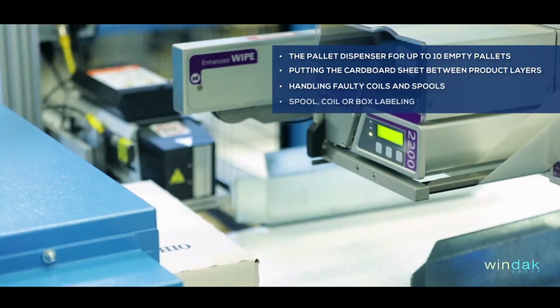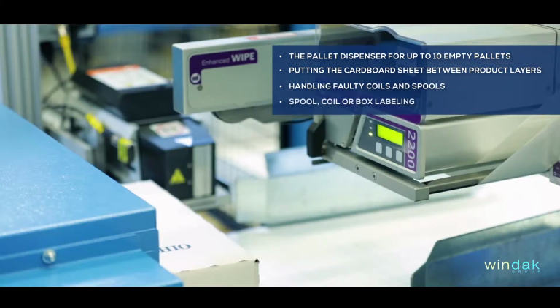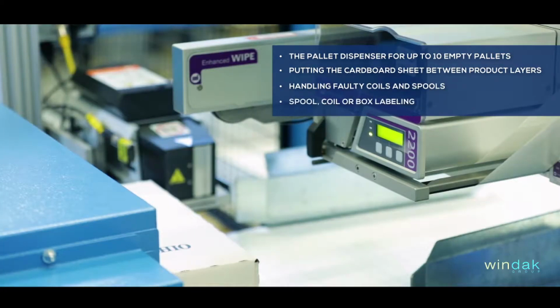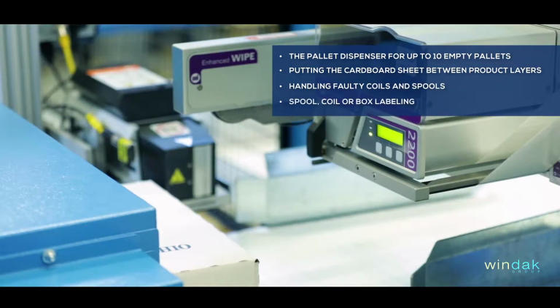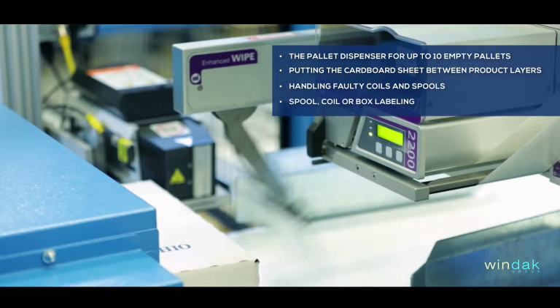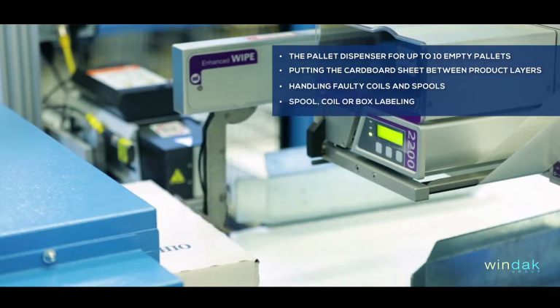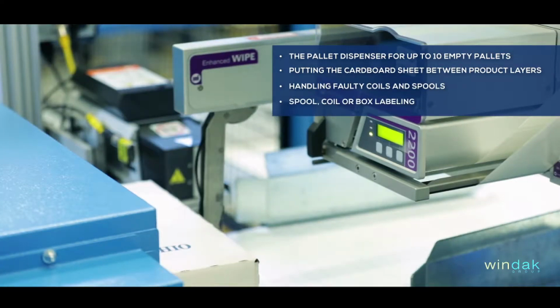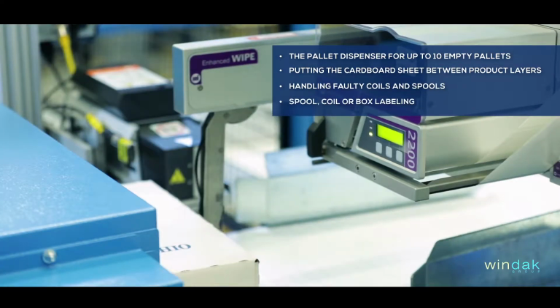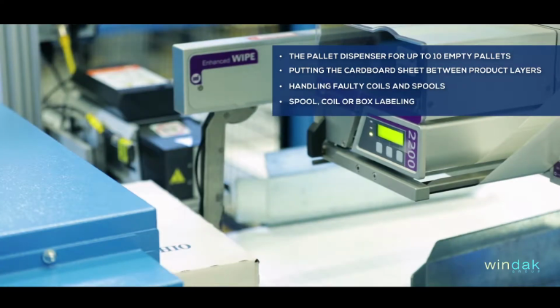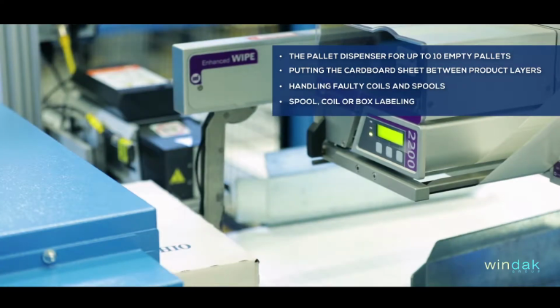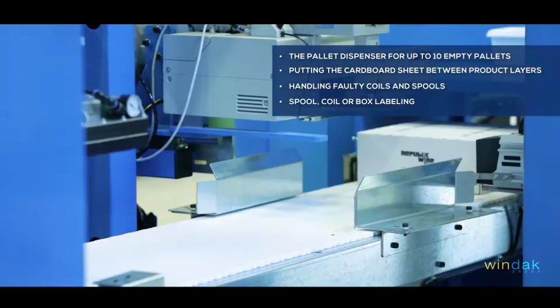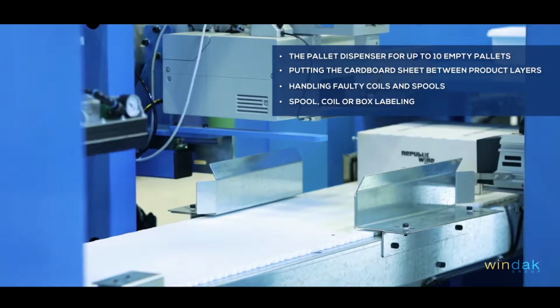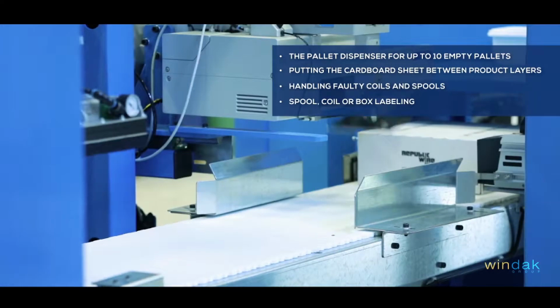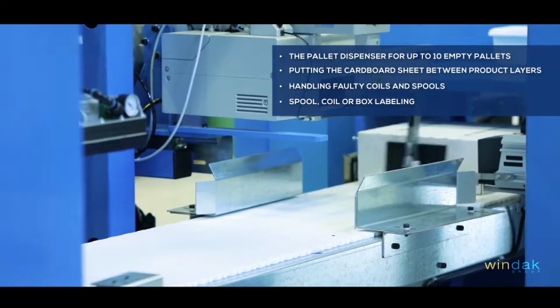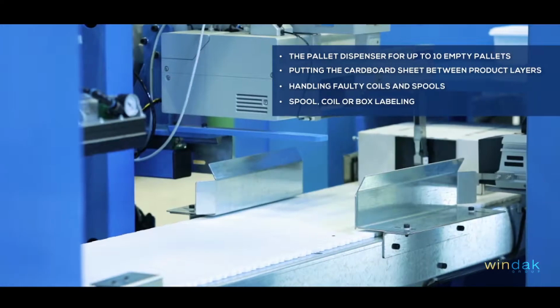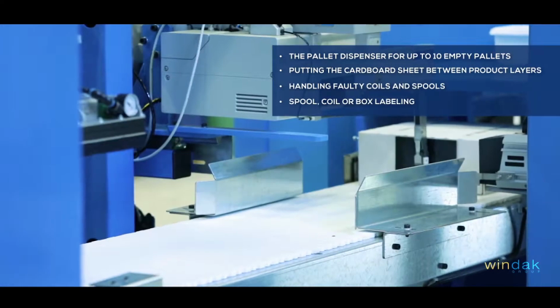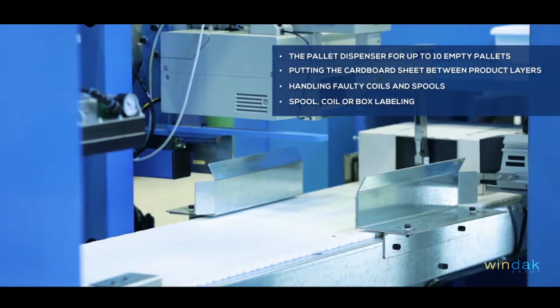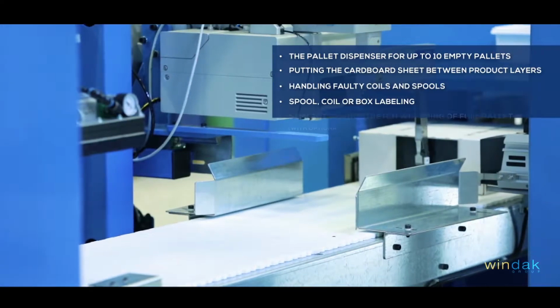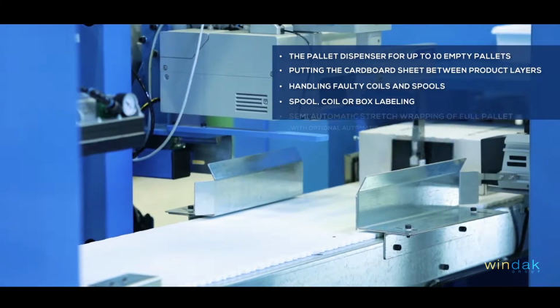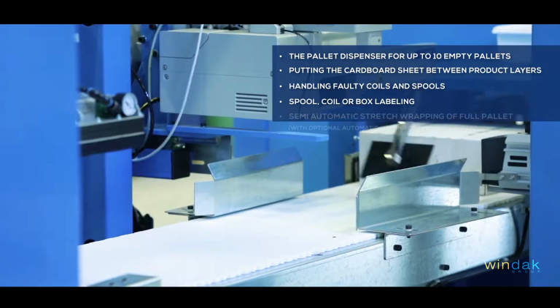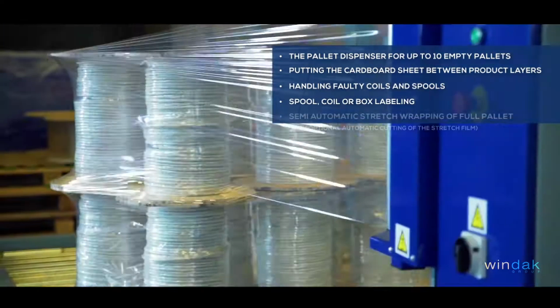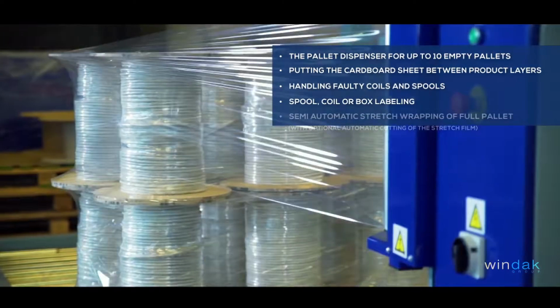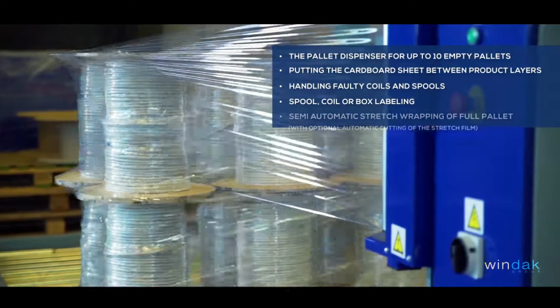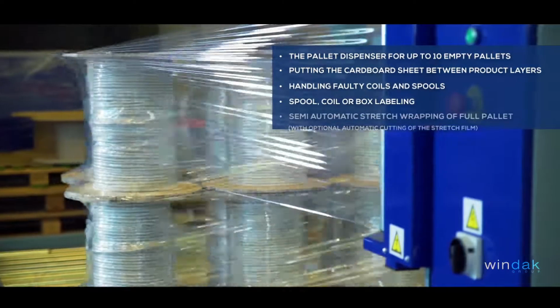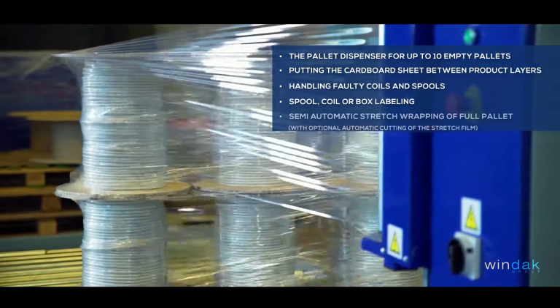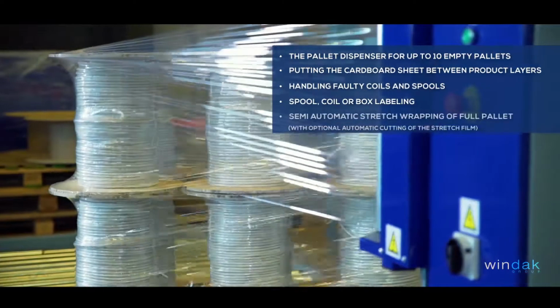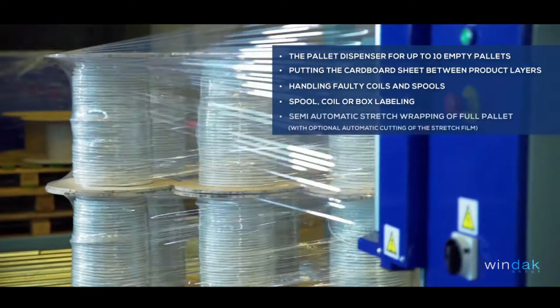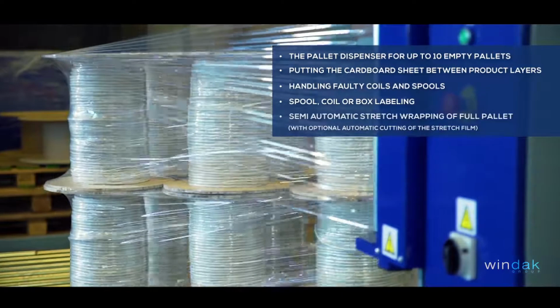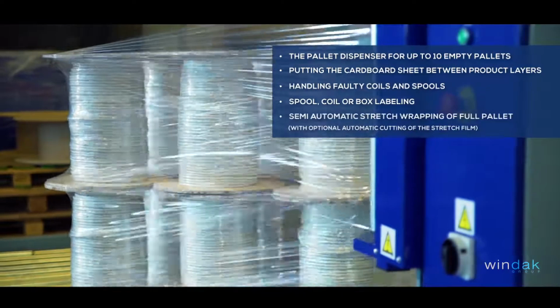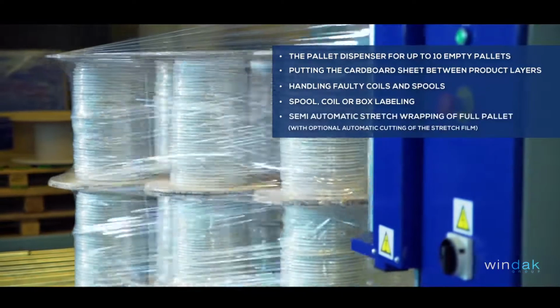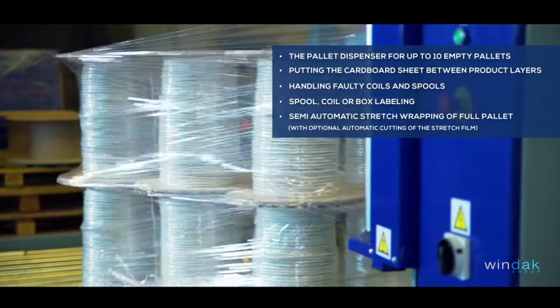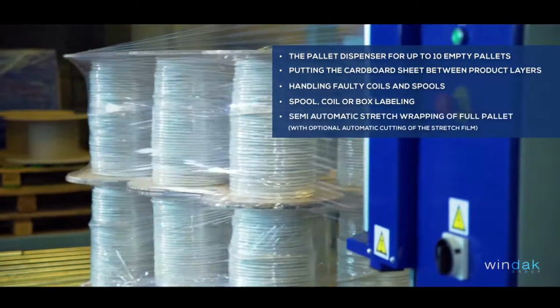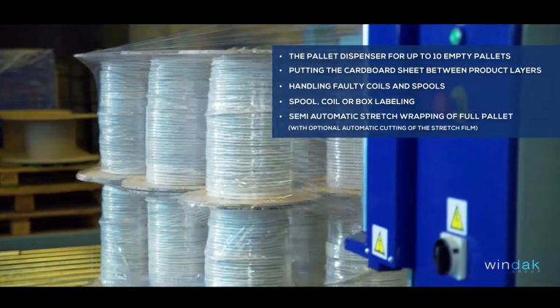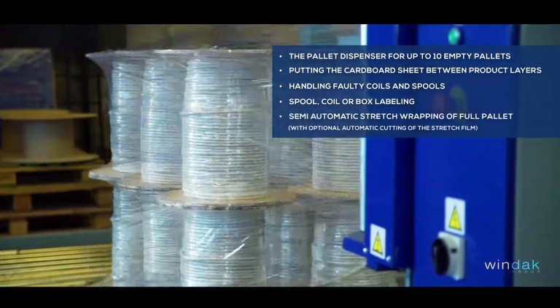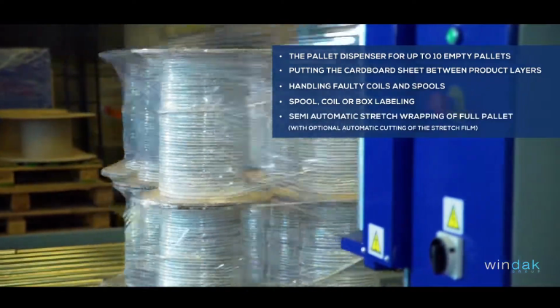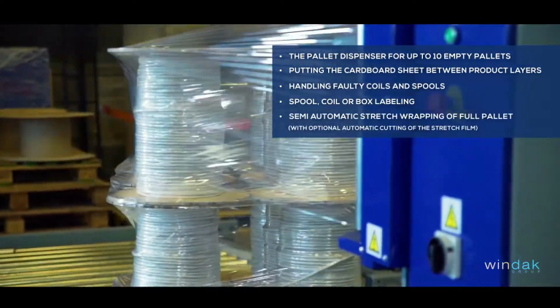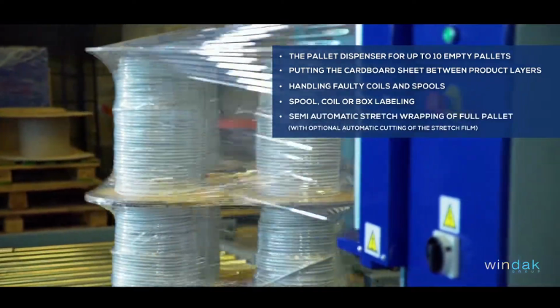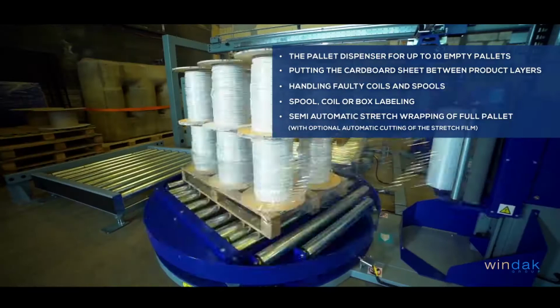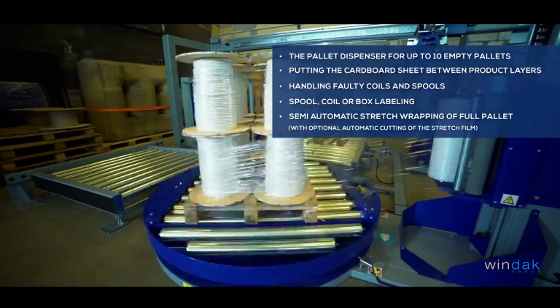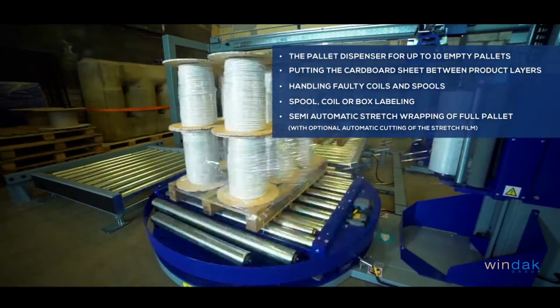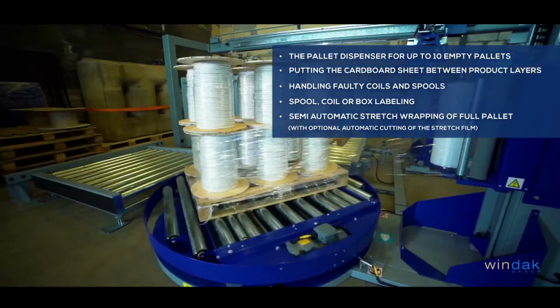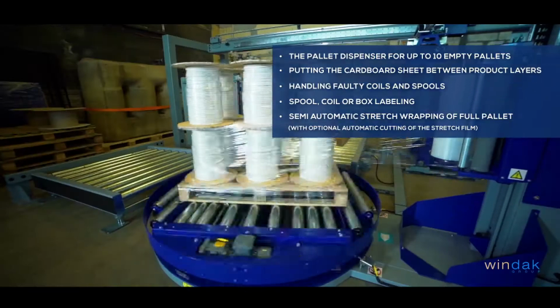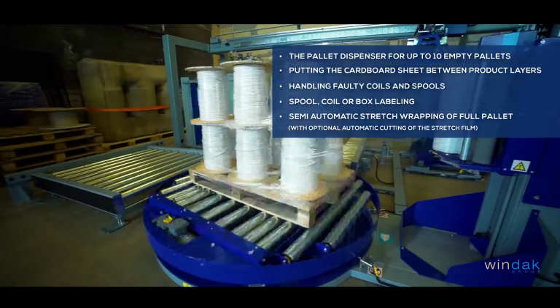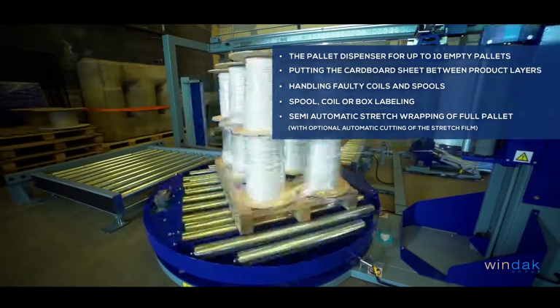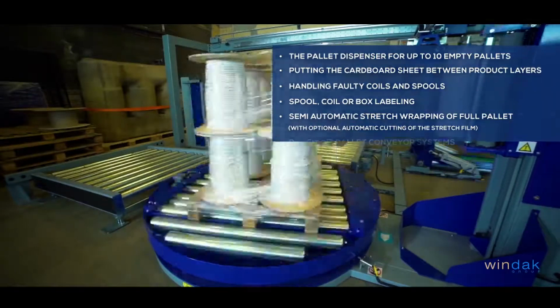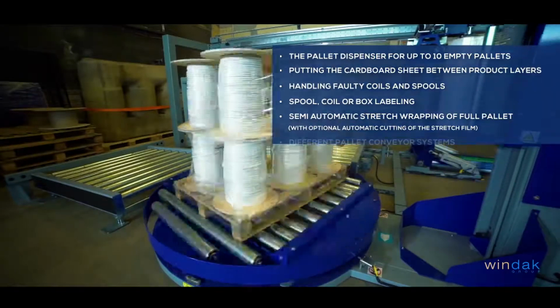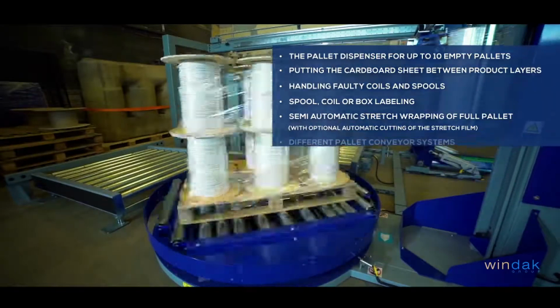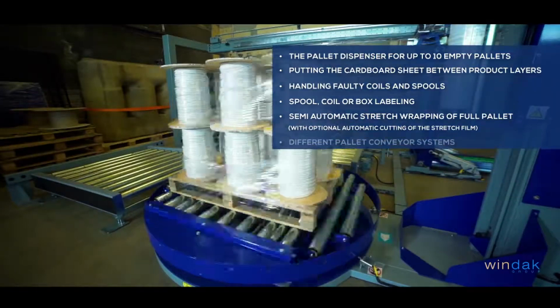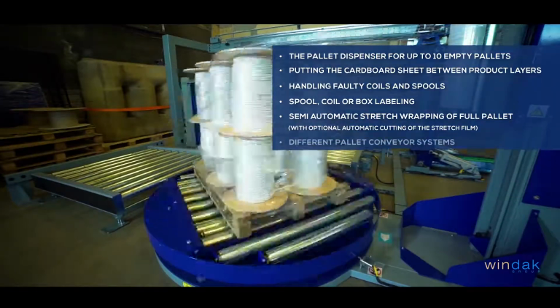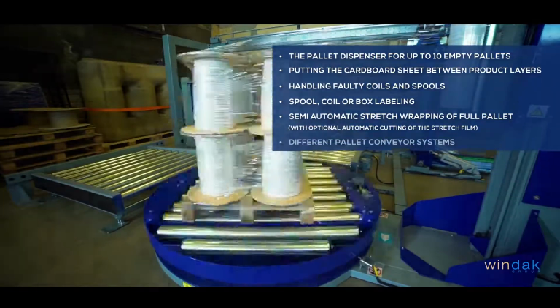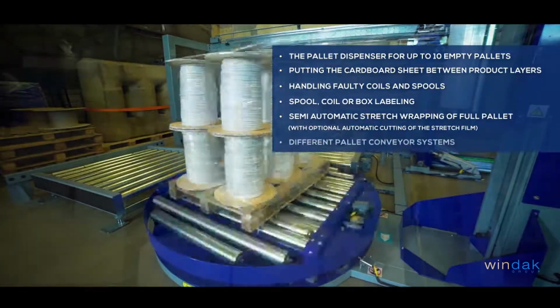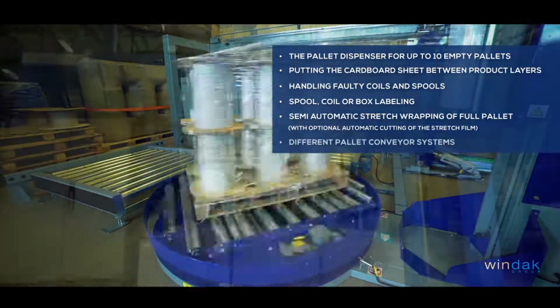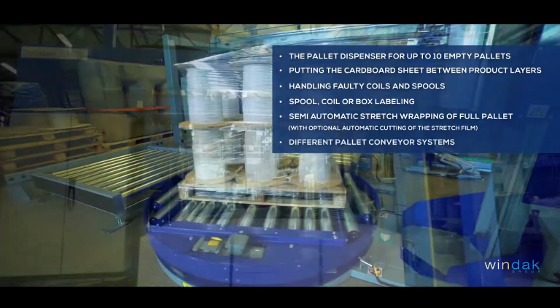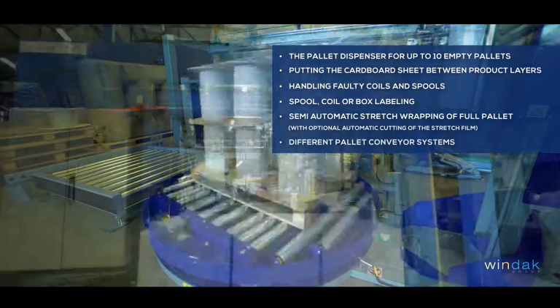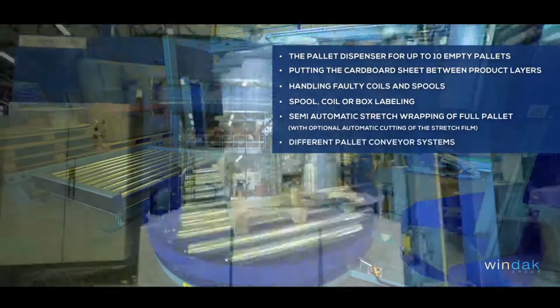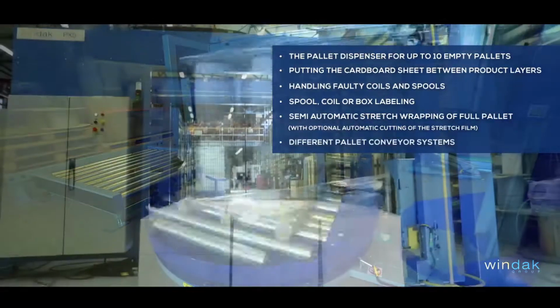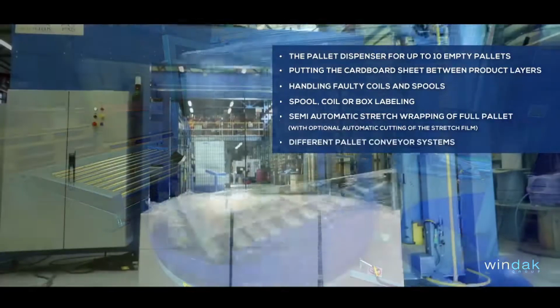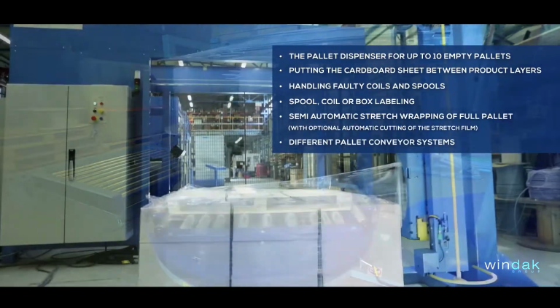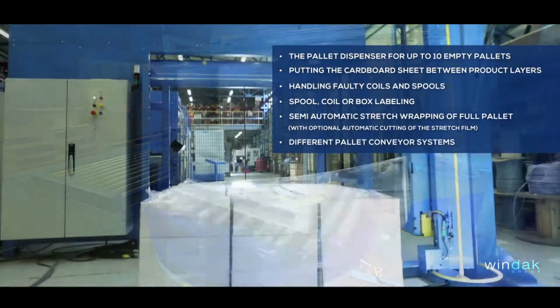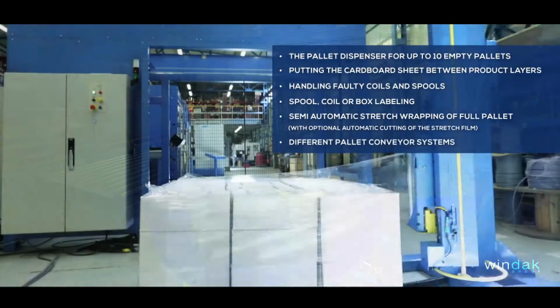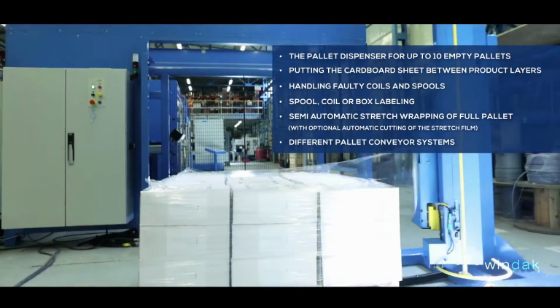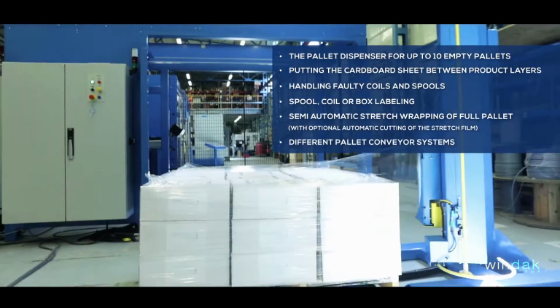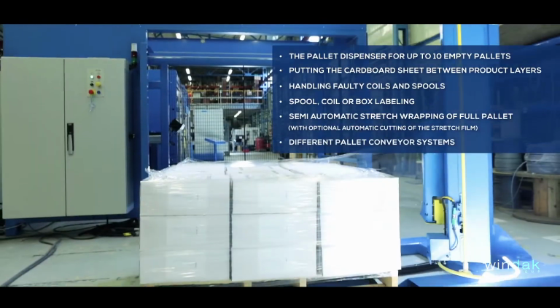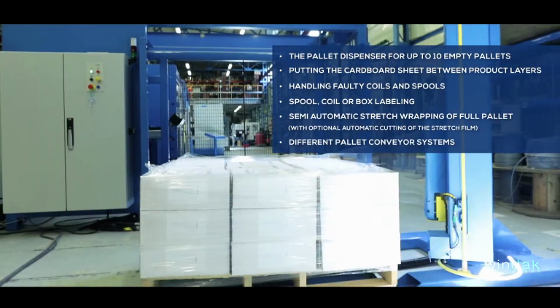Additional options include spool, coil, or box labeling, semi-automatic stretch wrapping of full pallets, and different pallet conveyor systems.